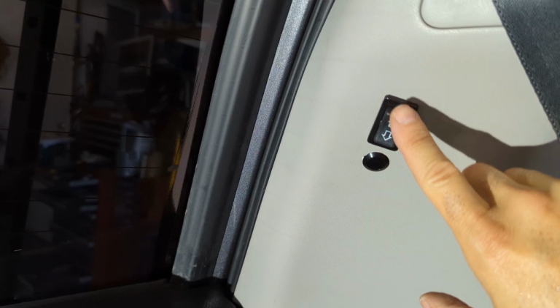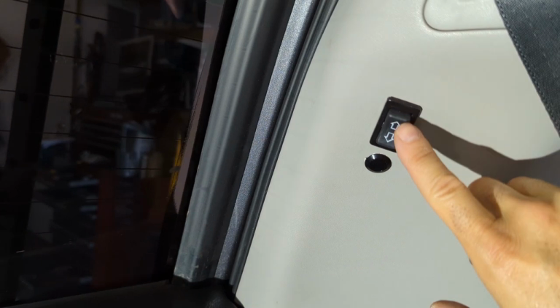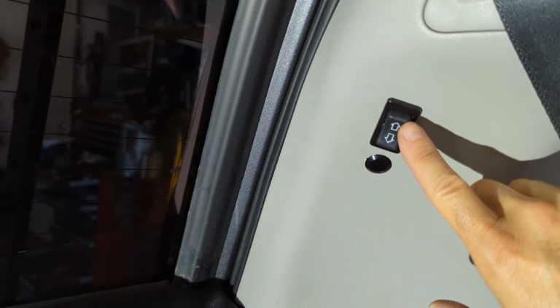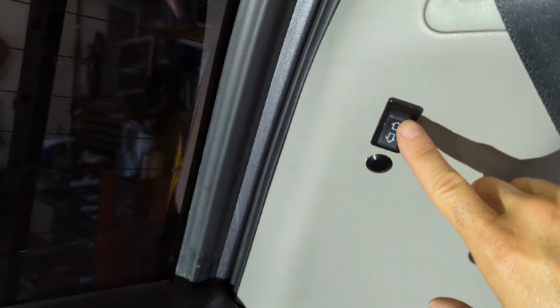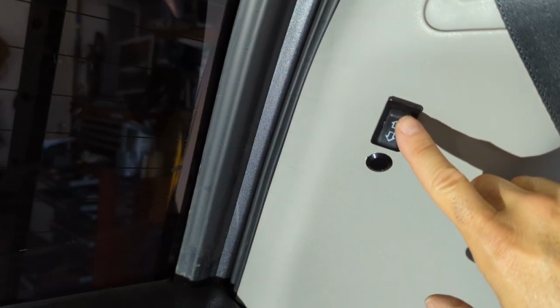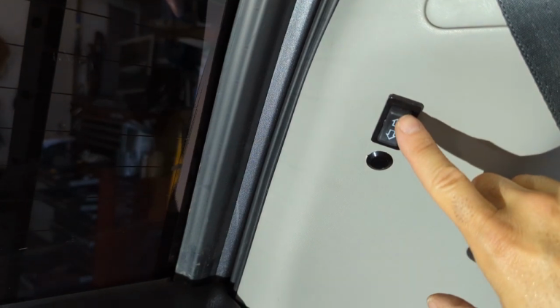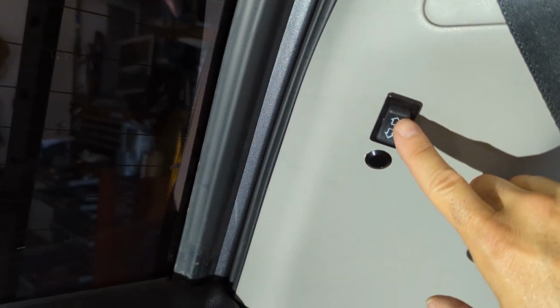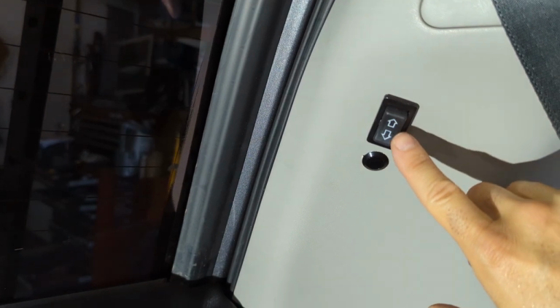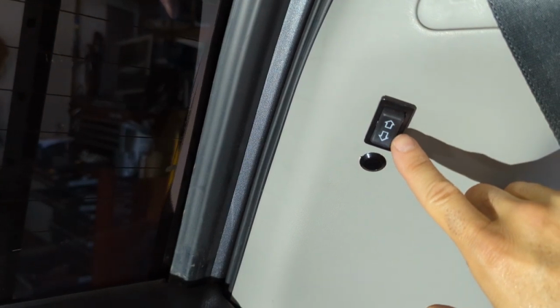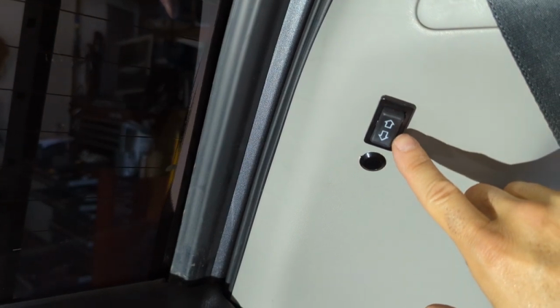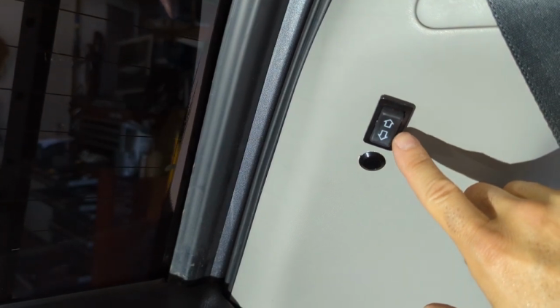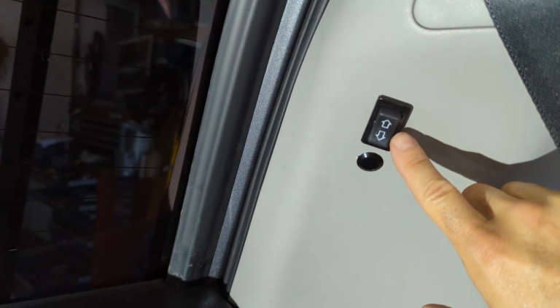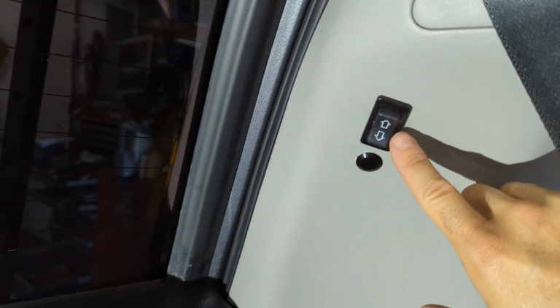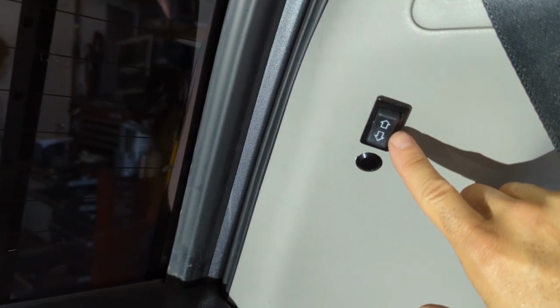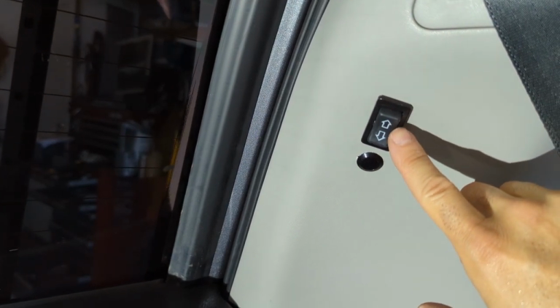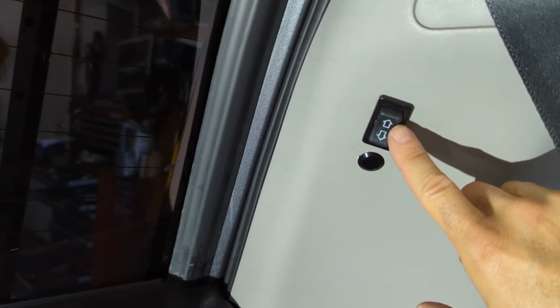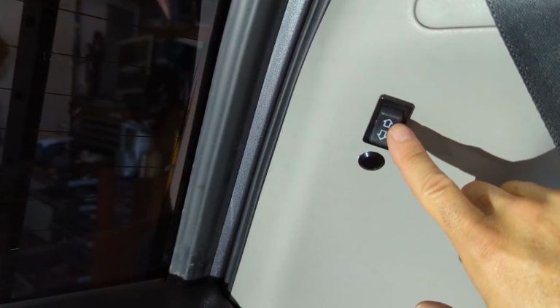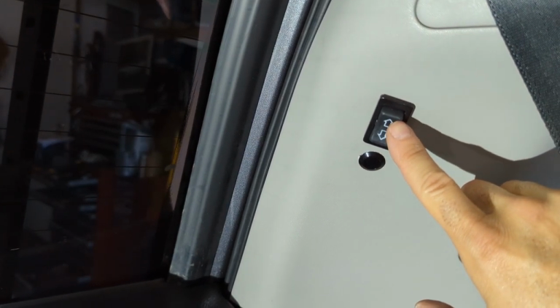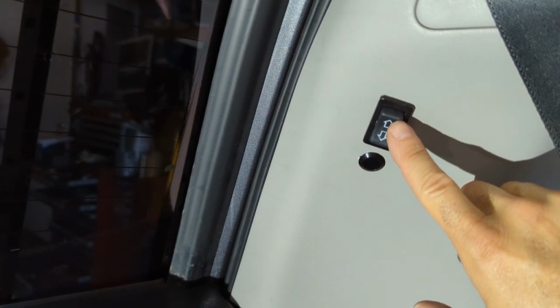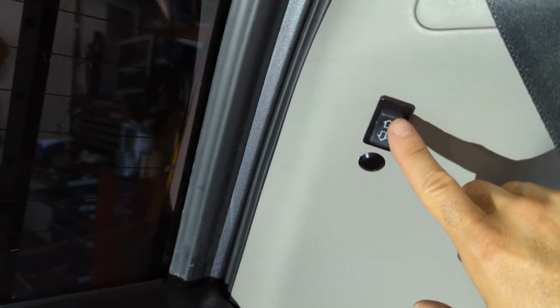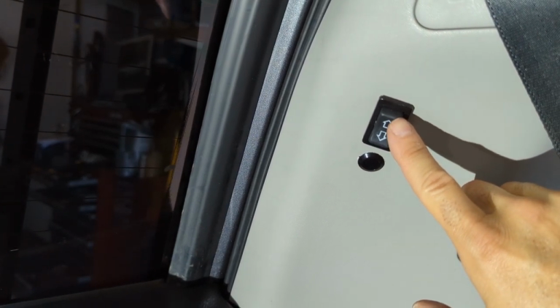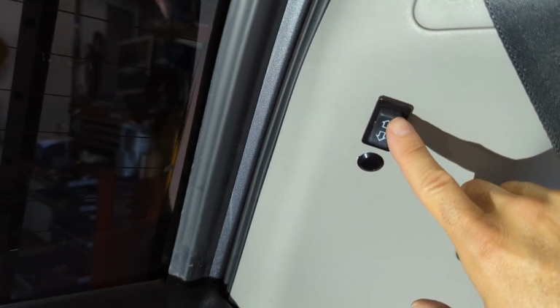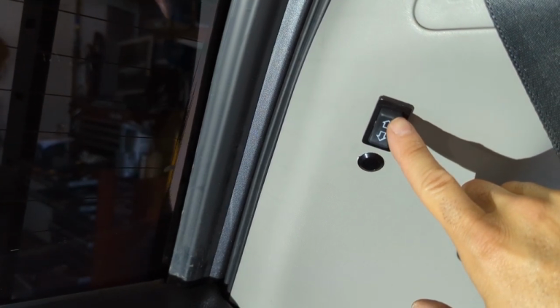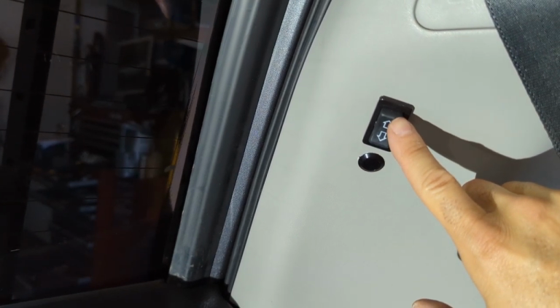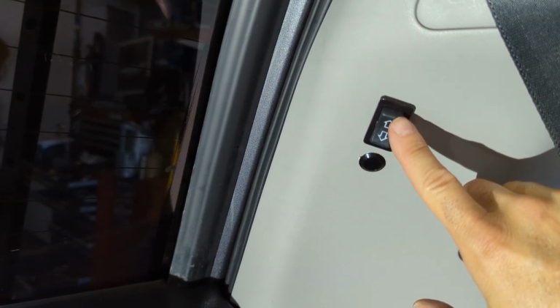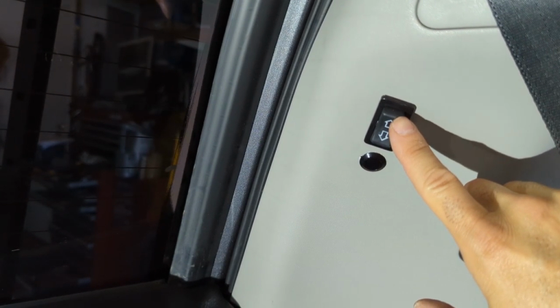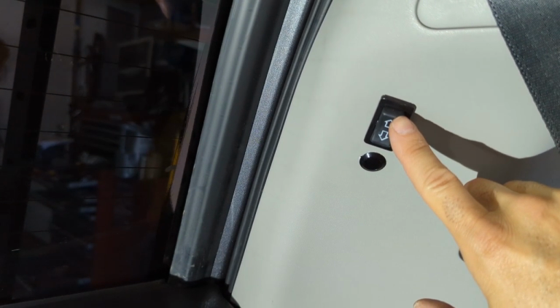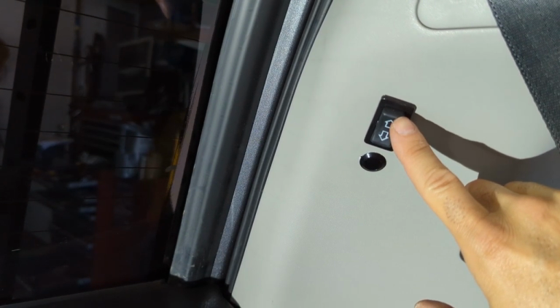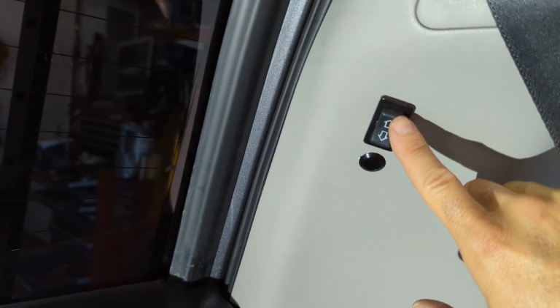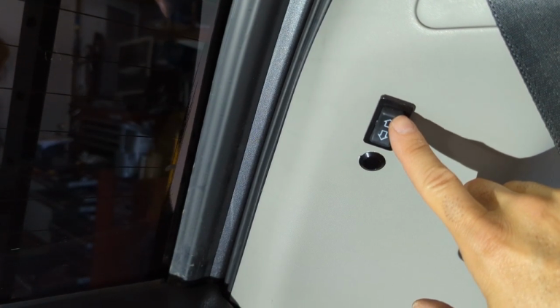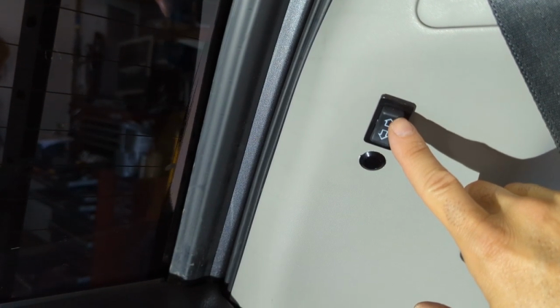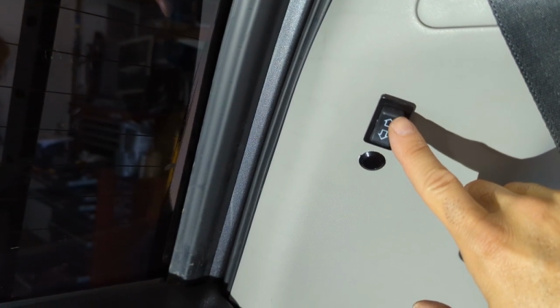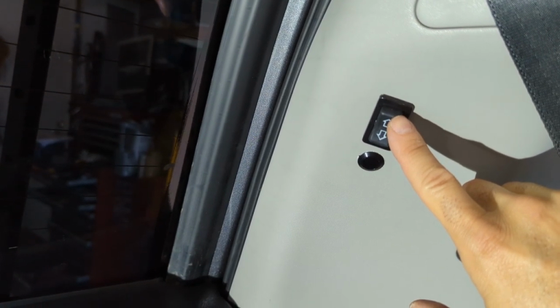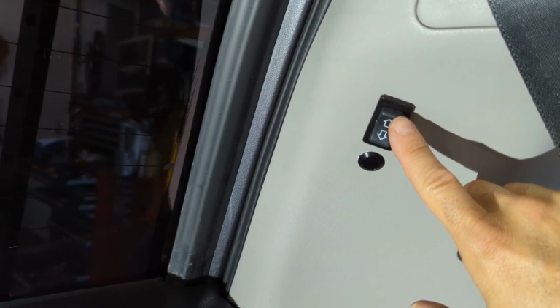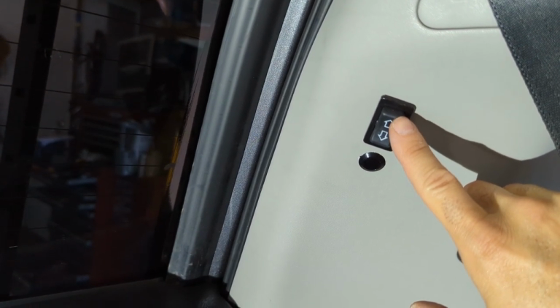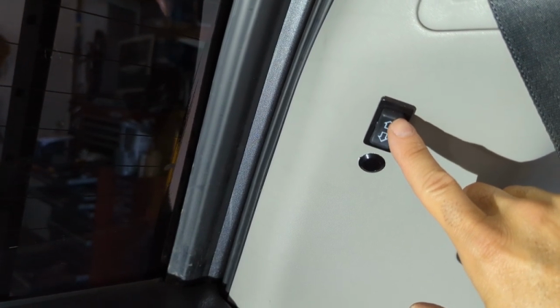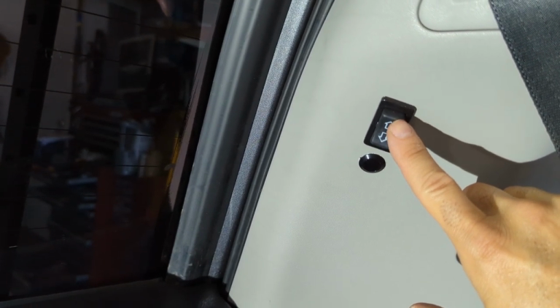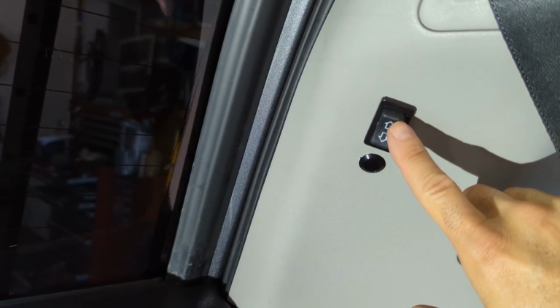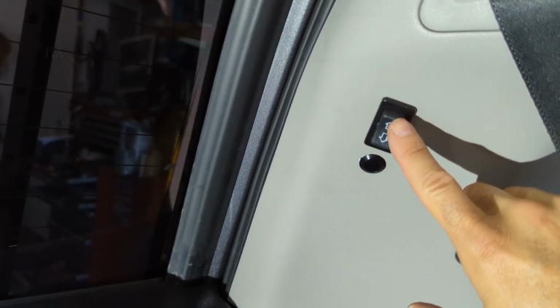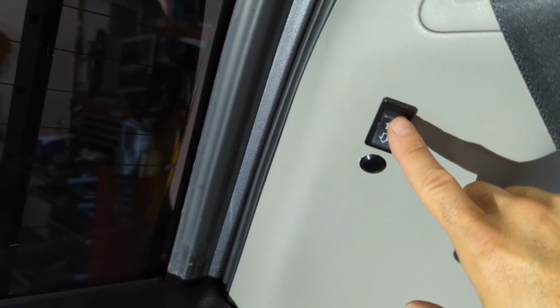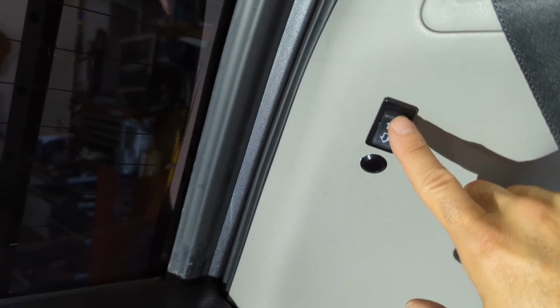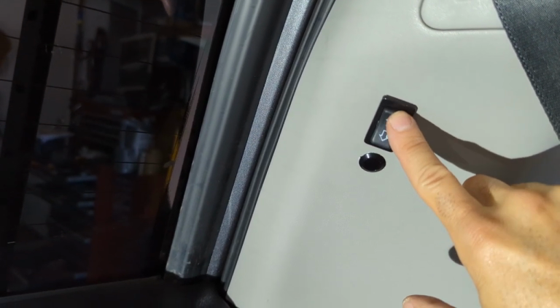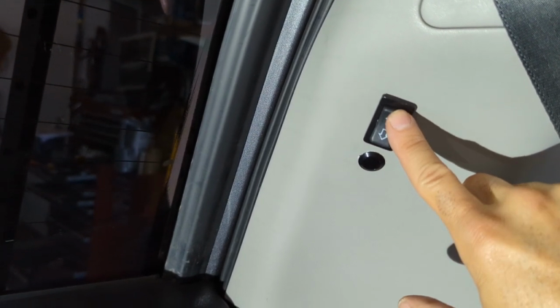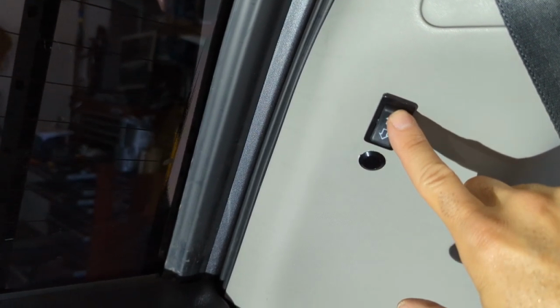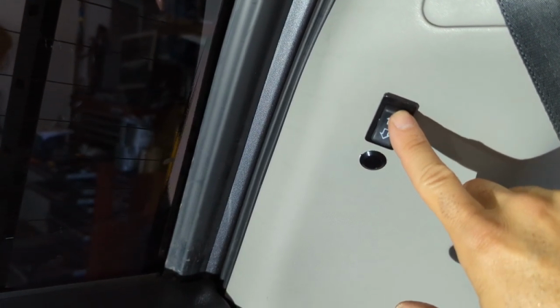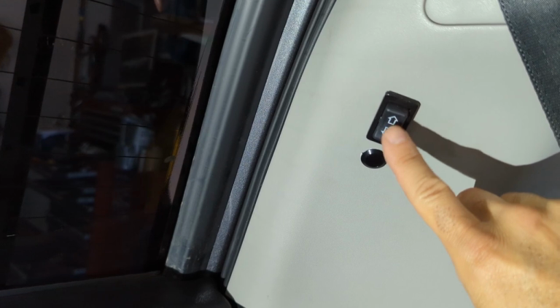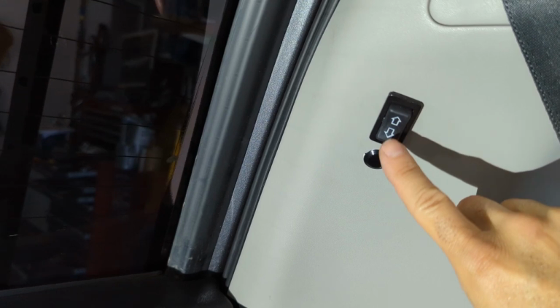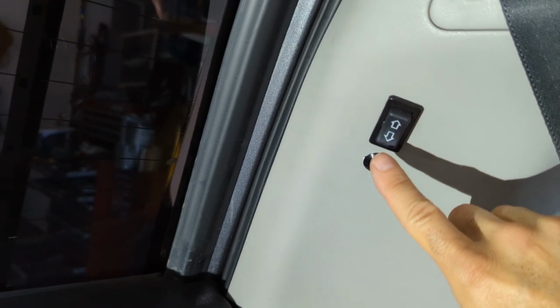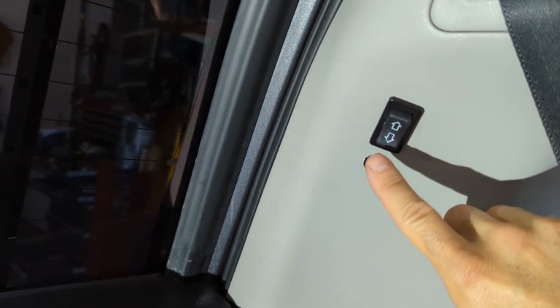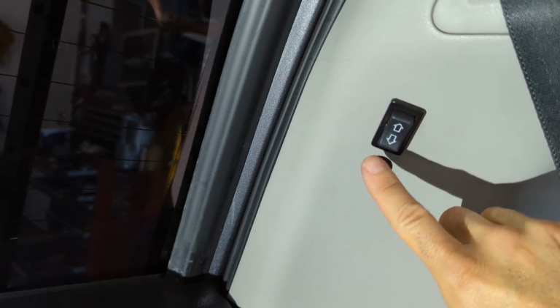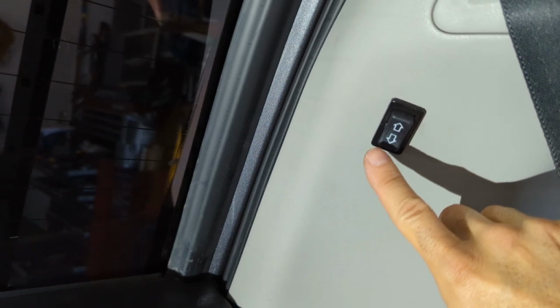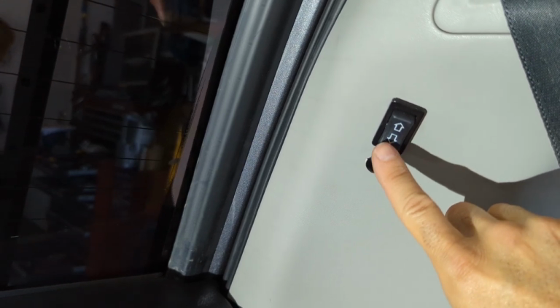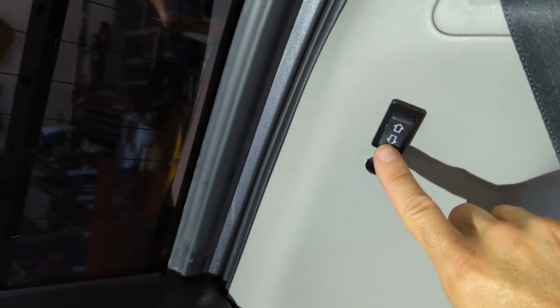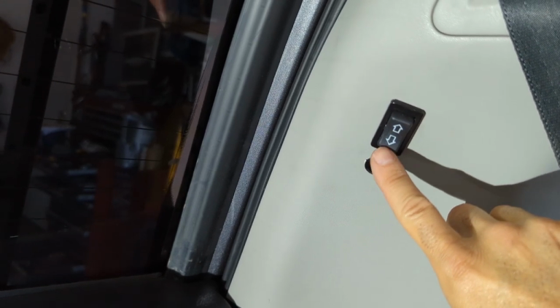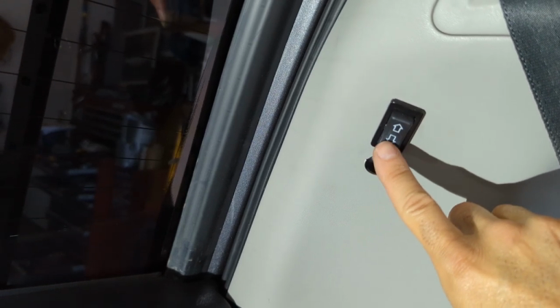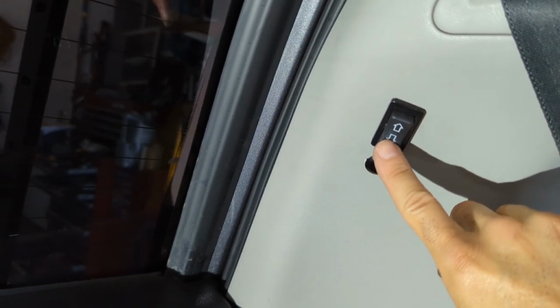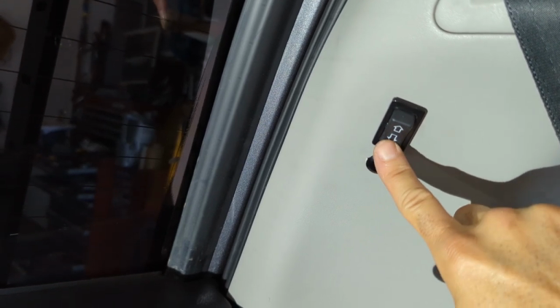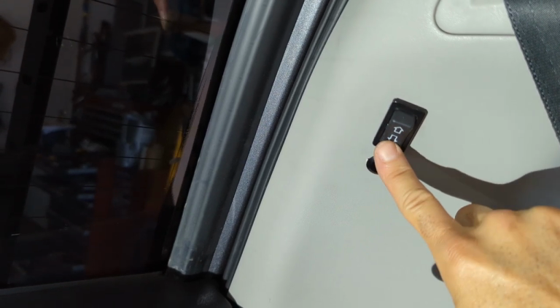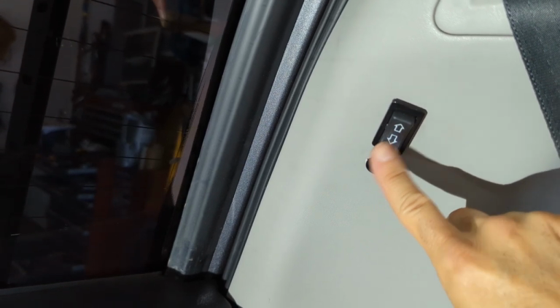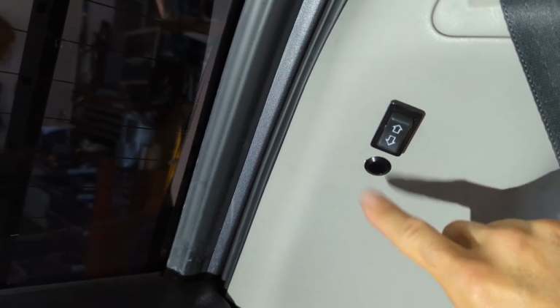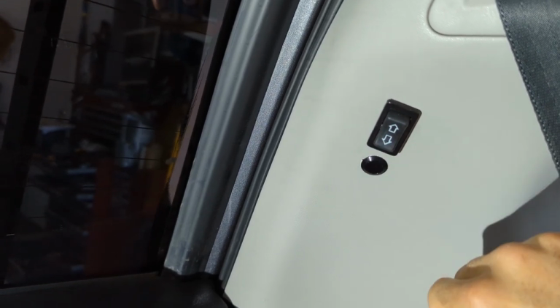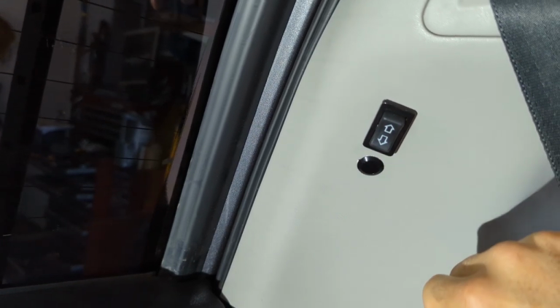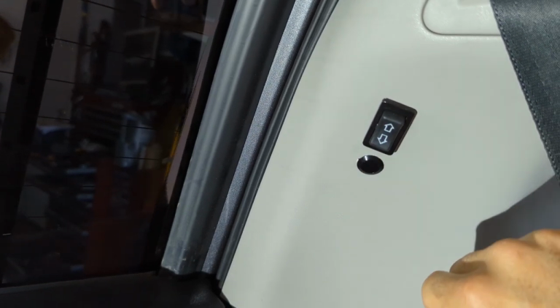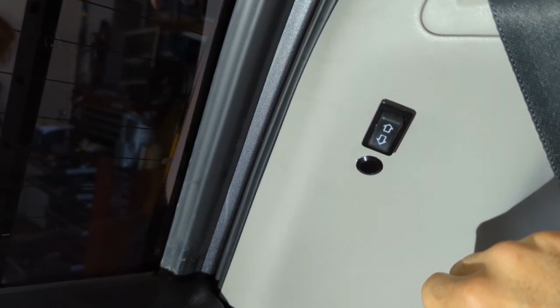This switch will allow you to lock and unlock the doors with a quick press — unlock, lock.